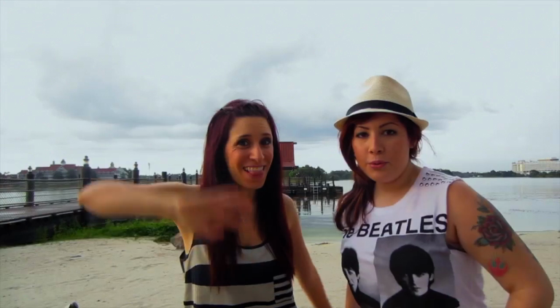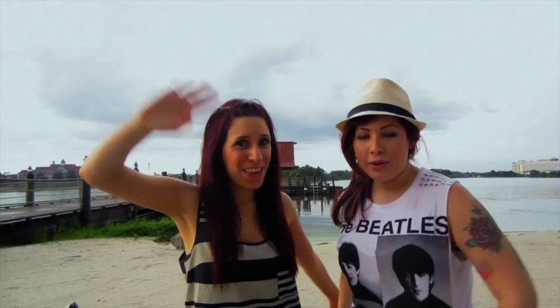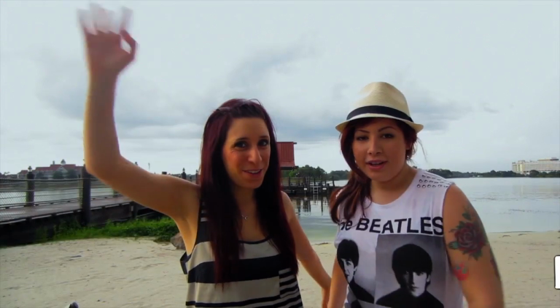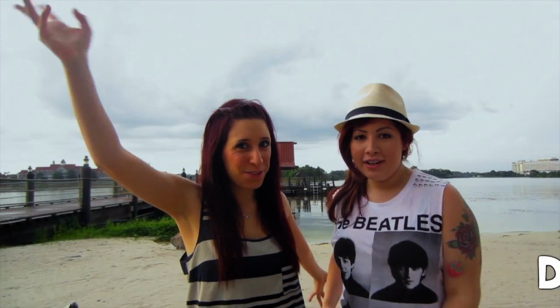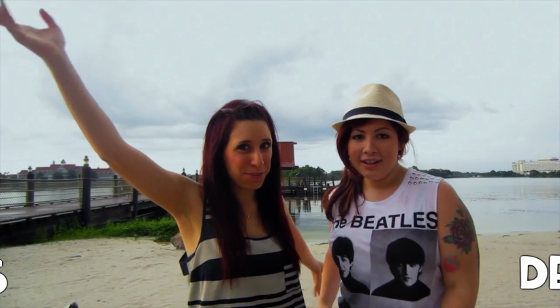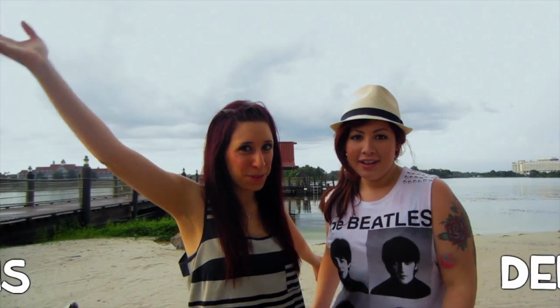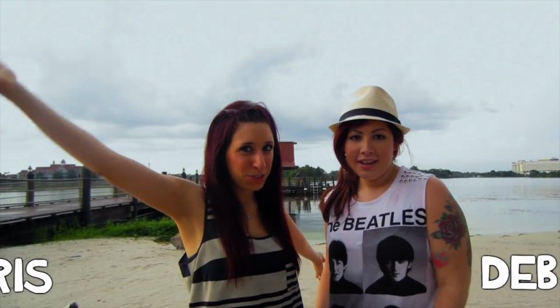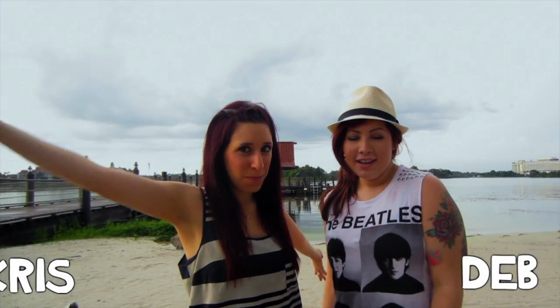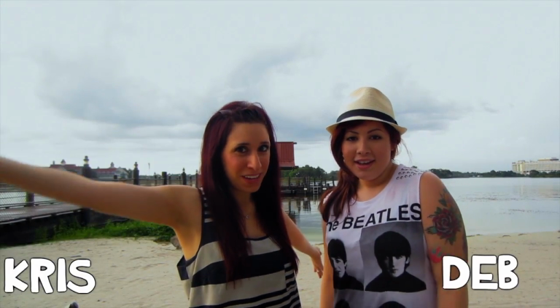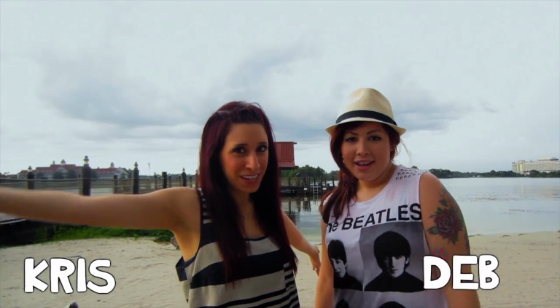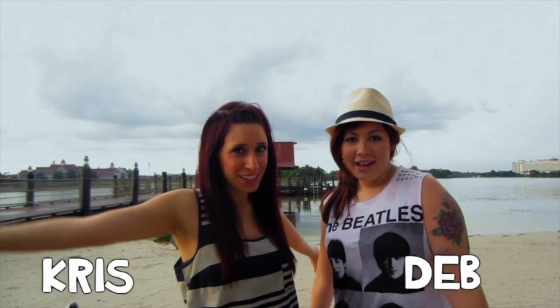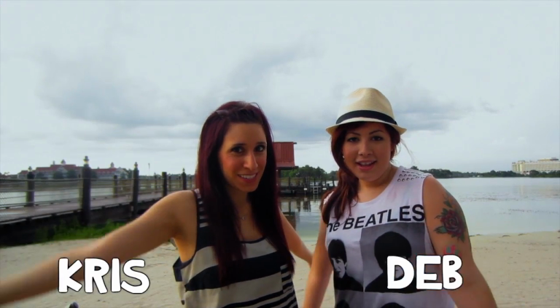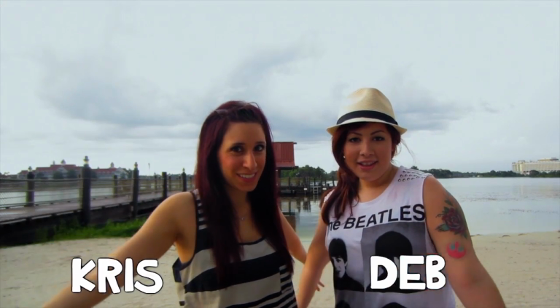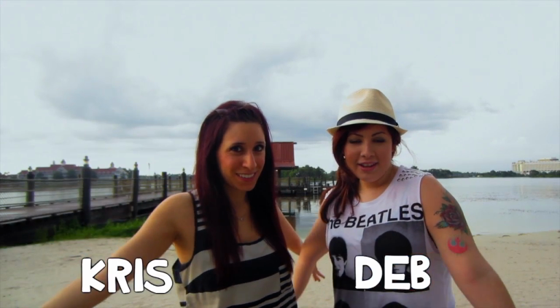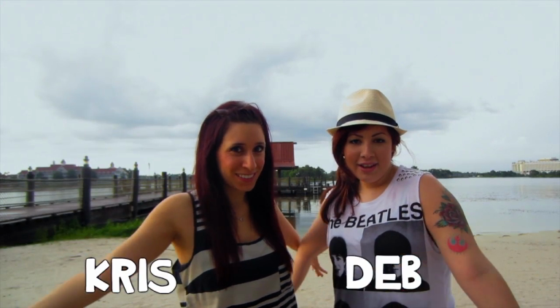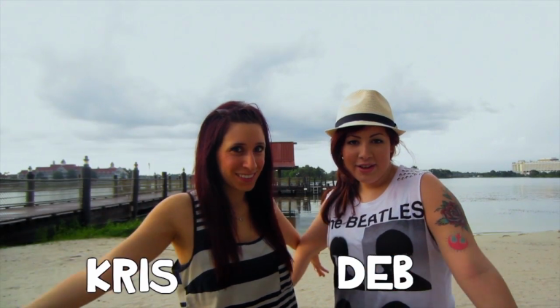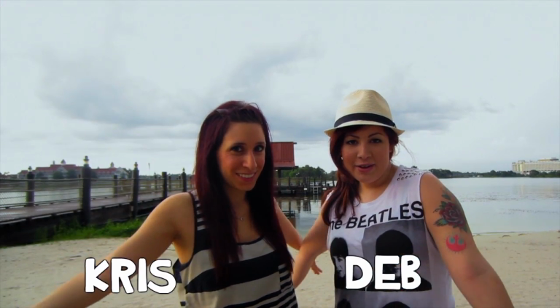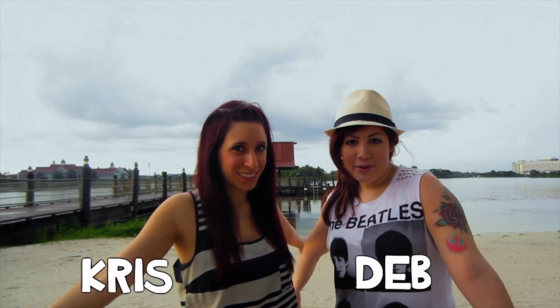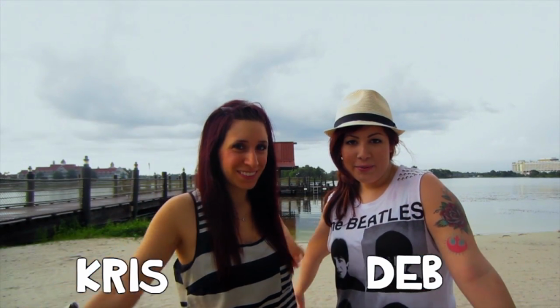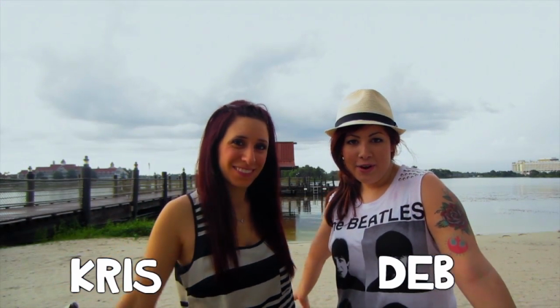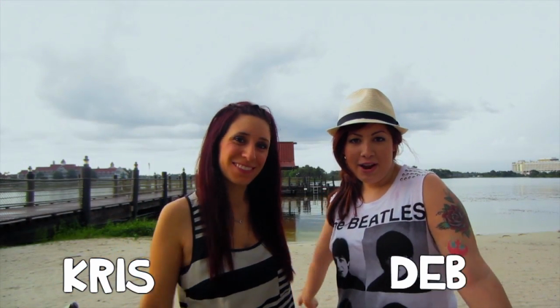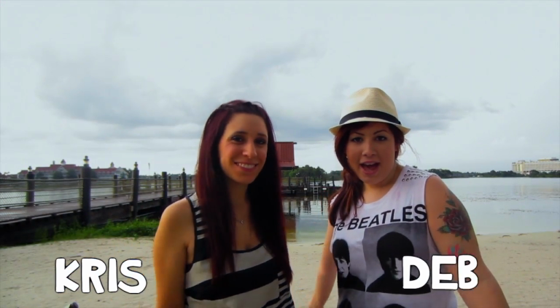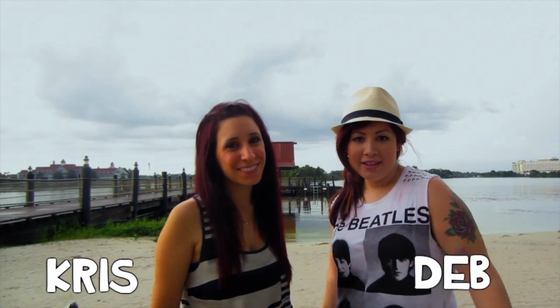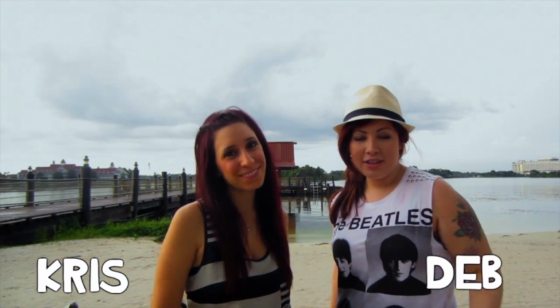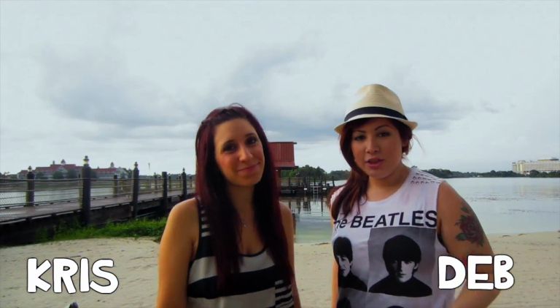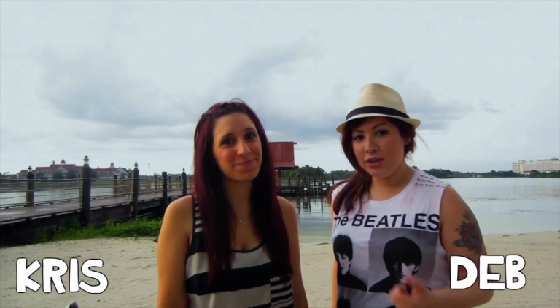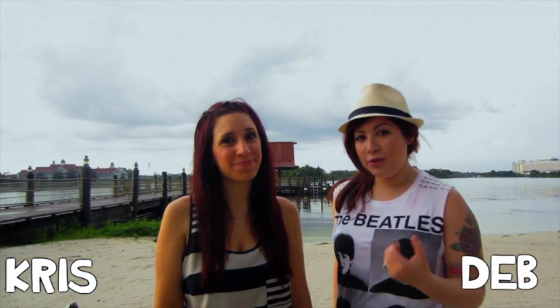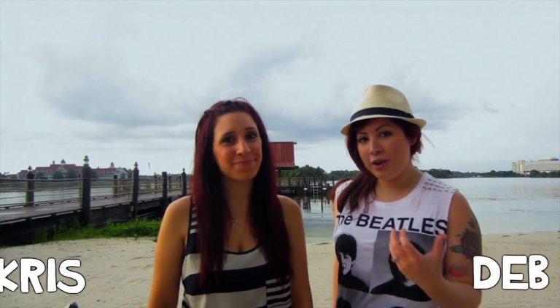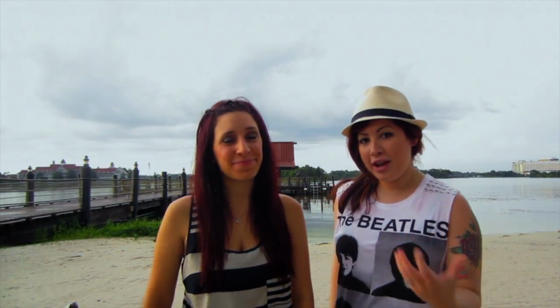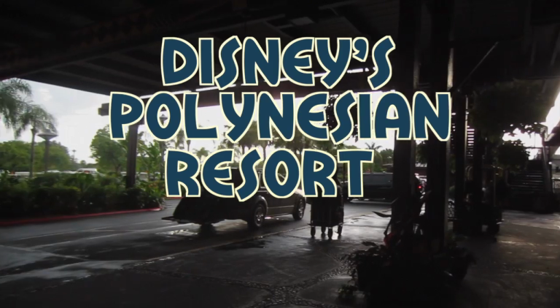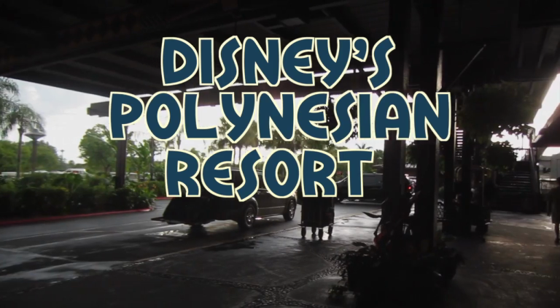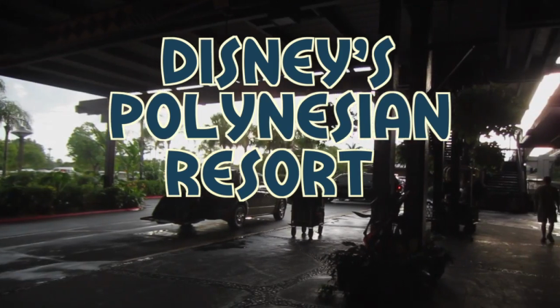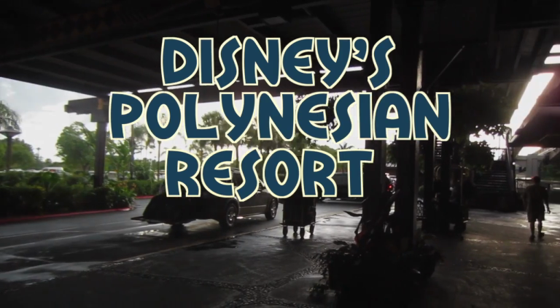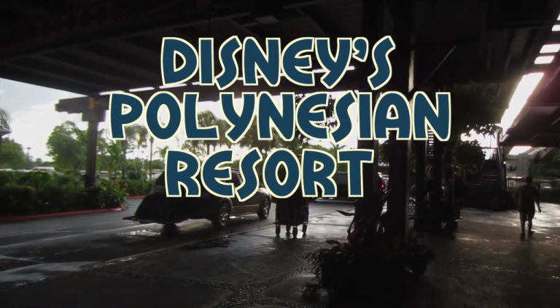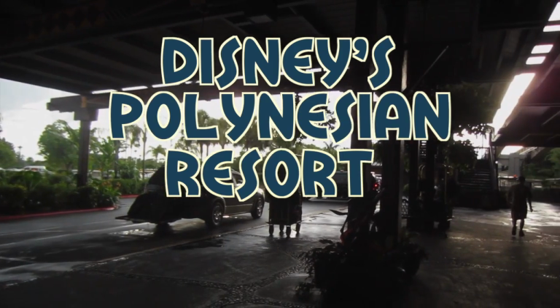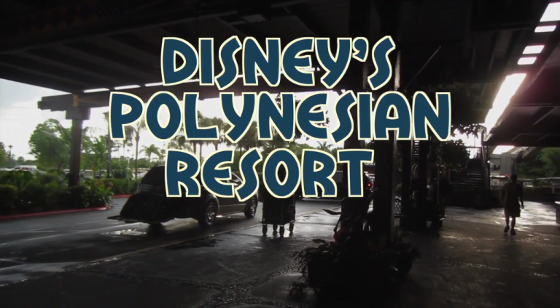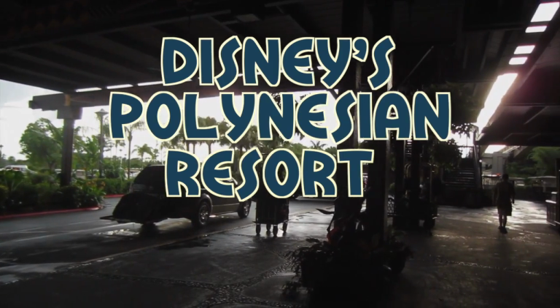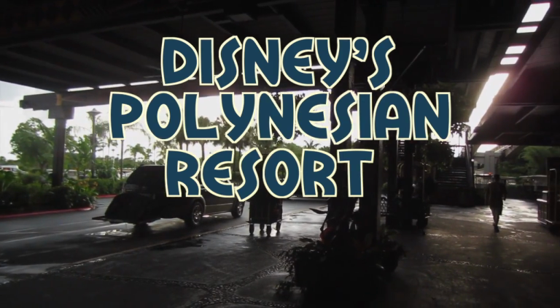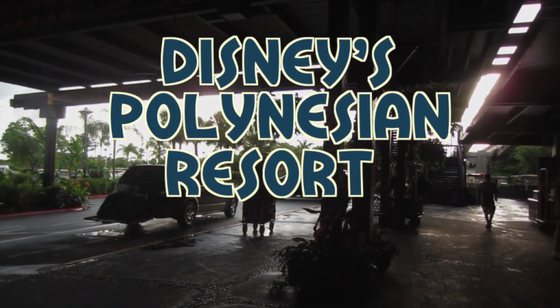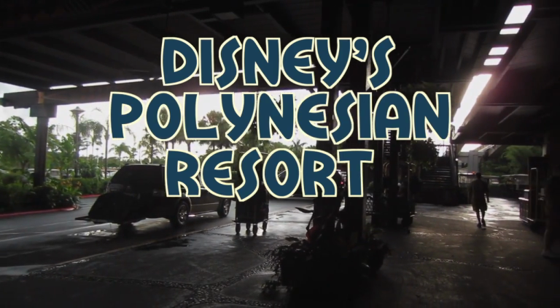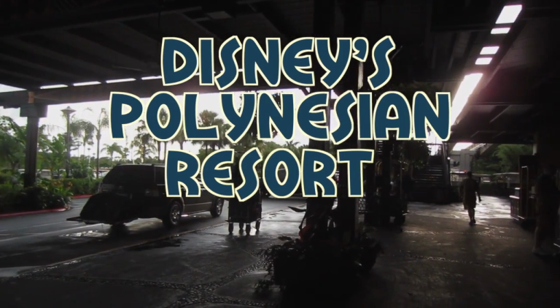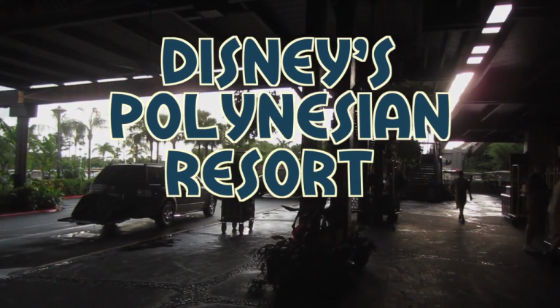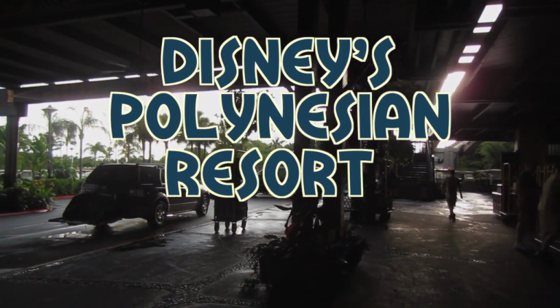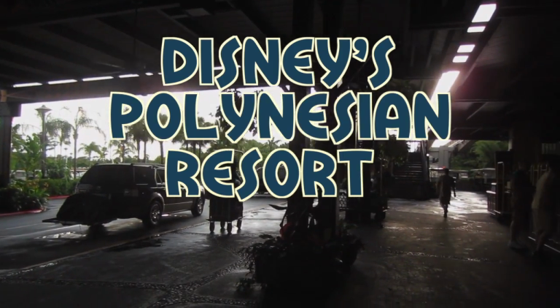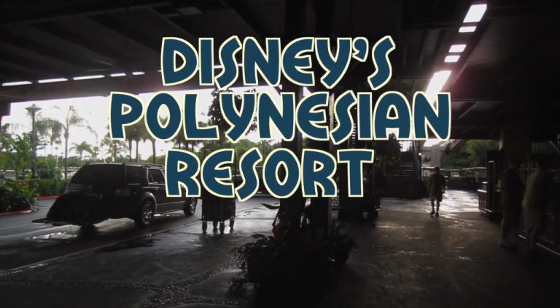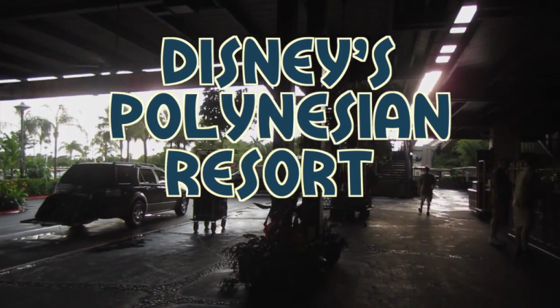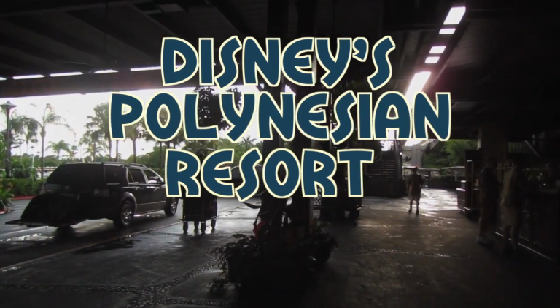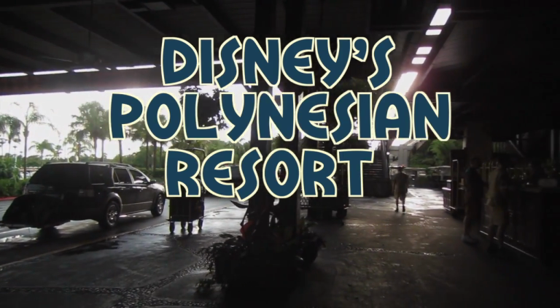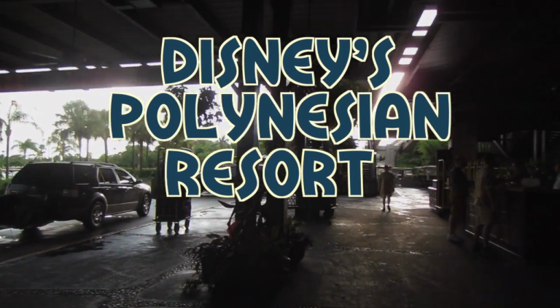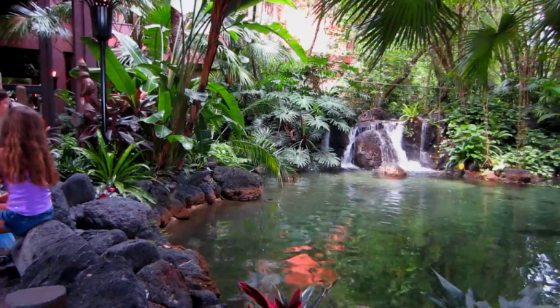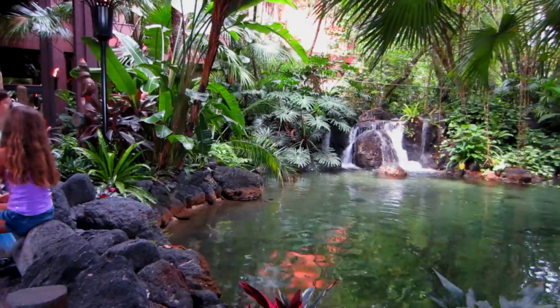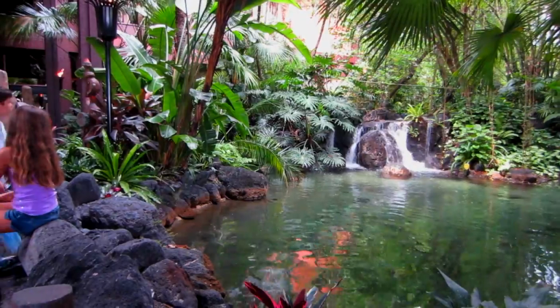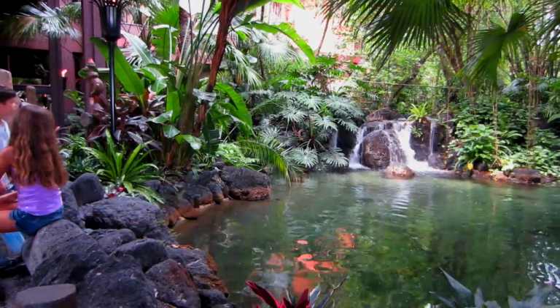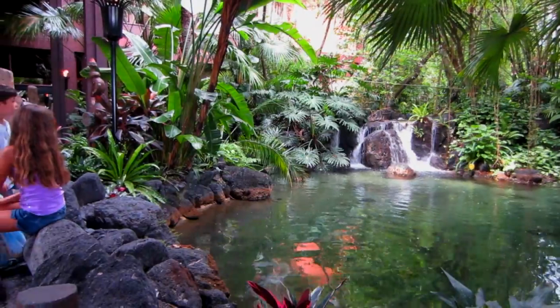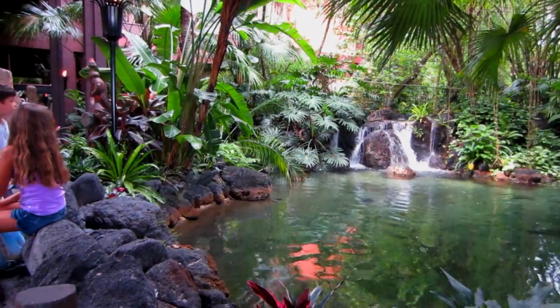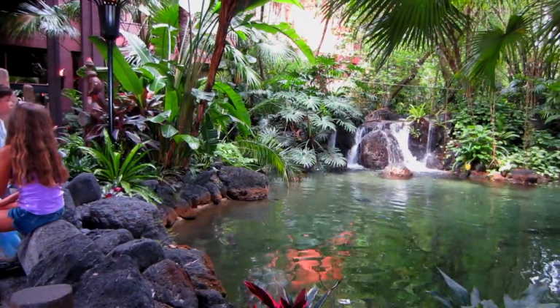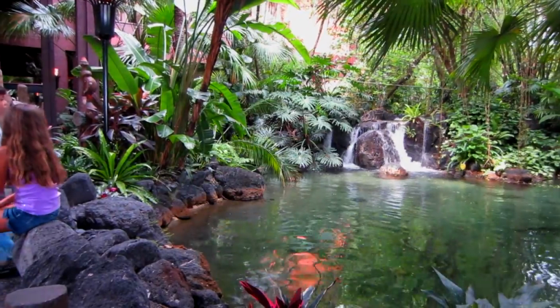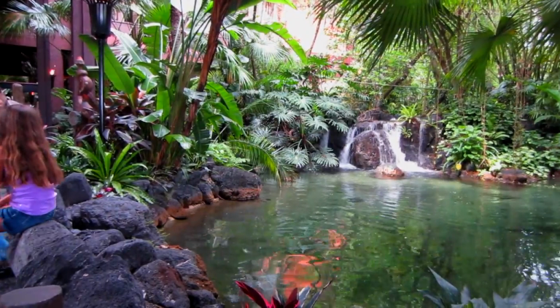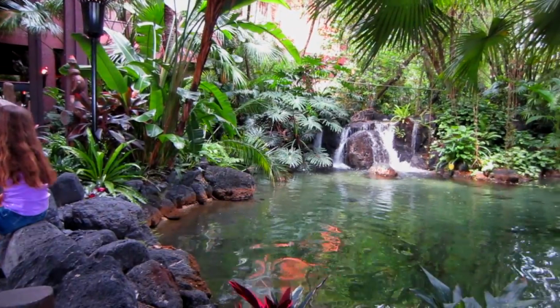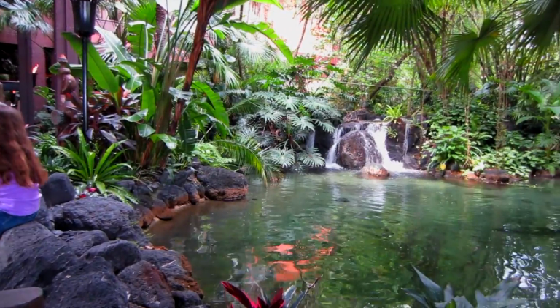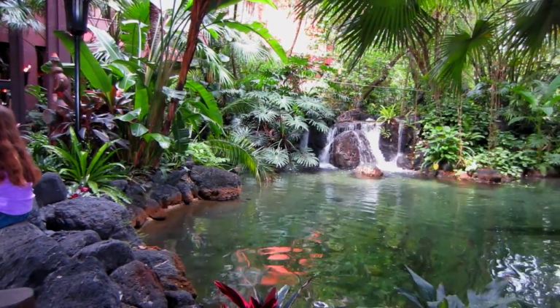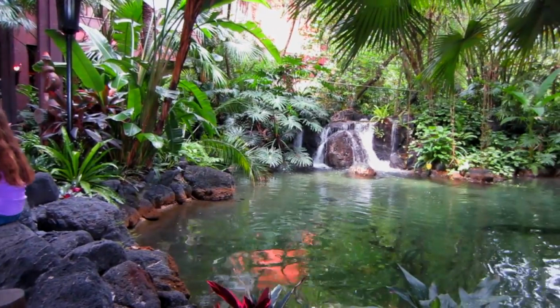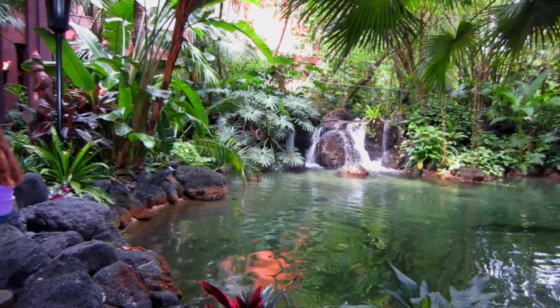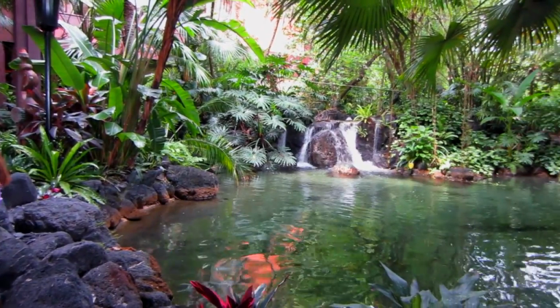Hello from the tropics! We are at the Grand Polynesian Resort. So, some facts about the Polynesian.